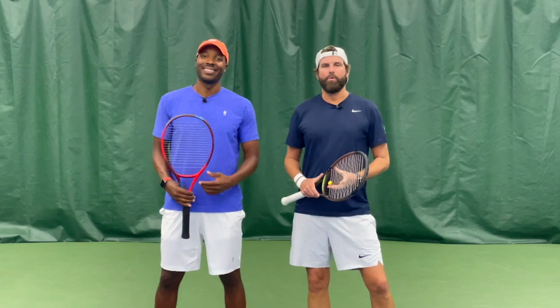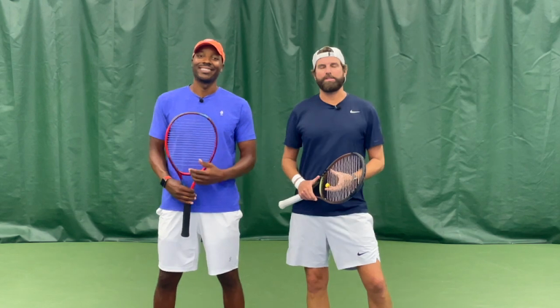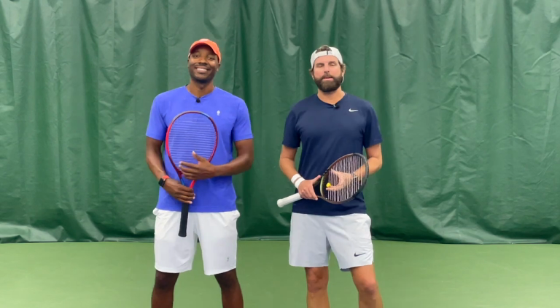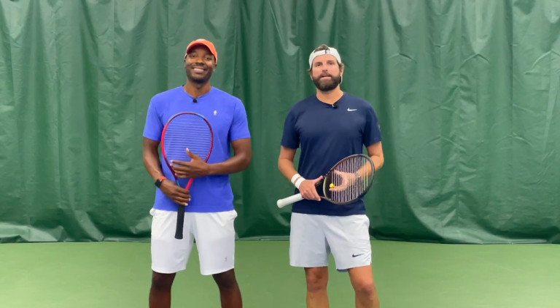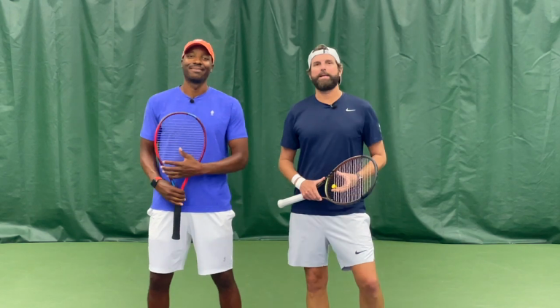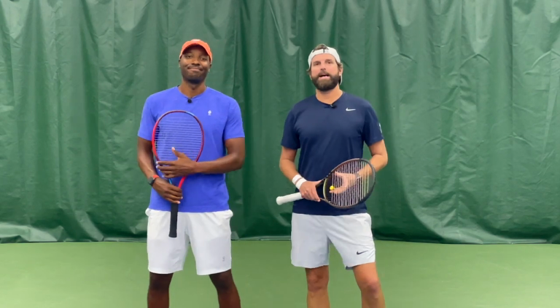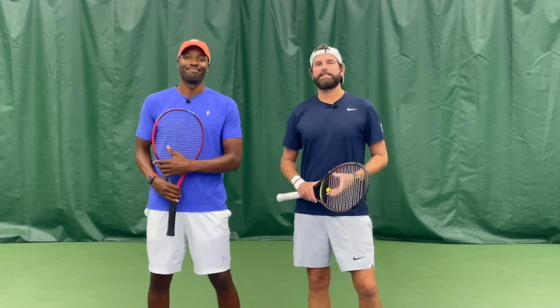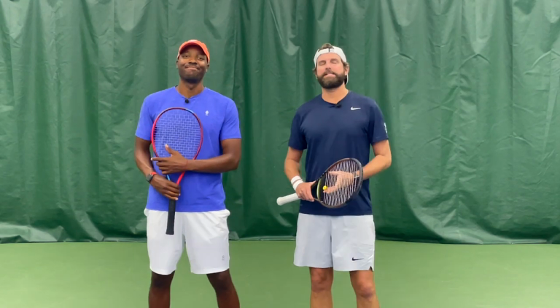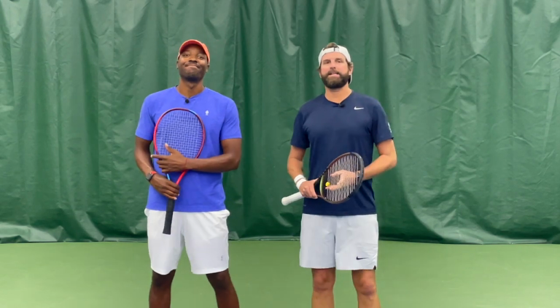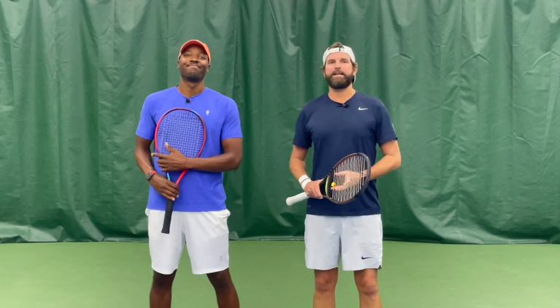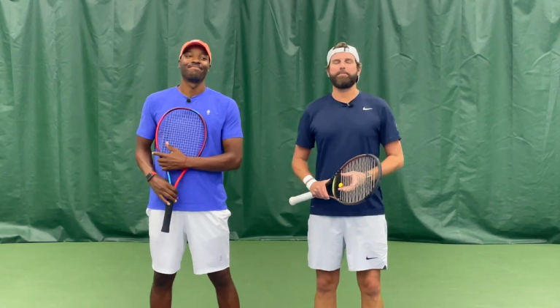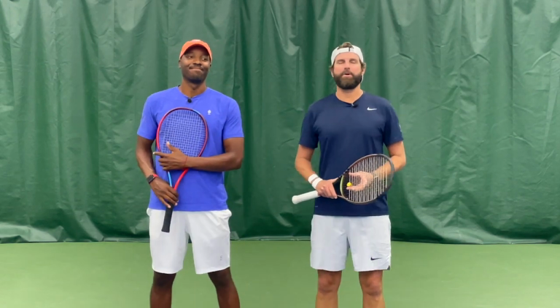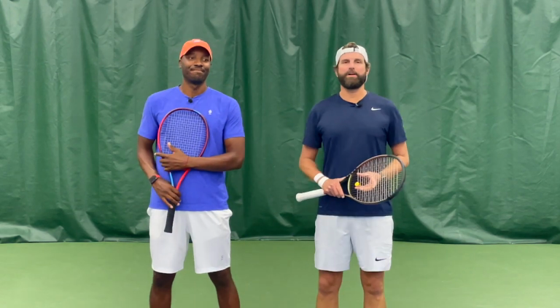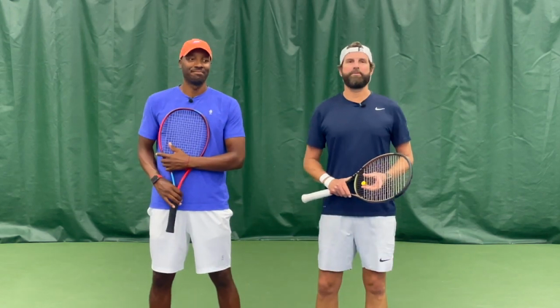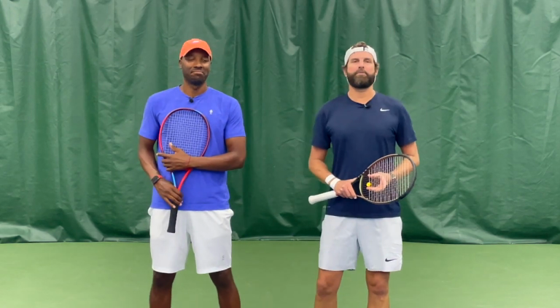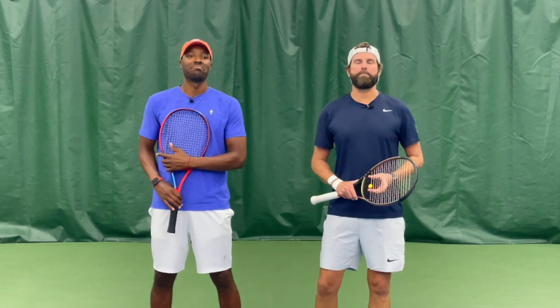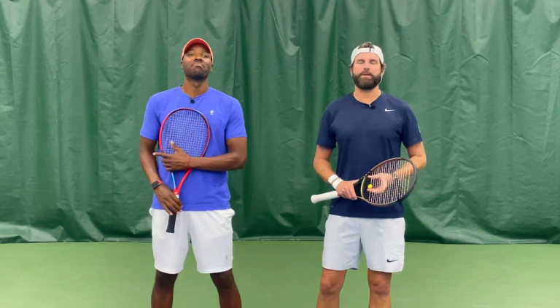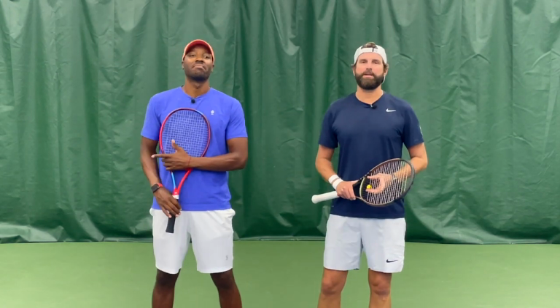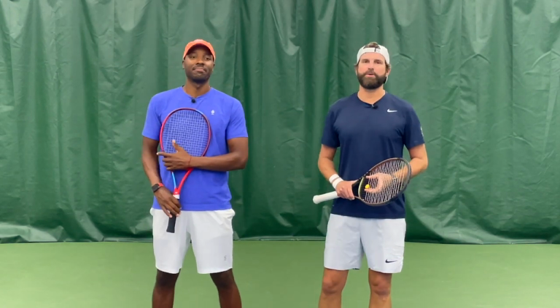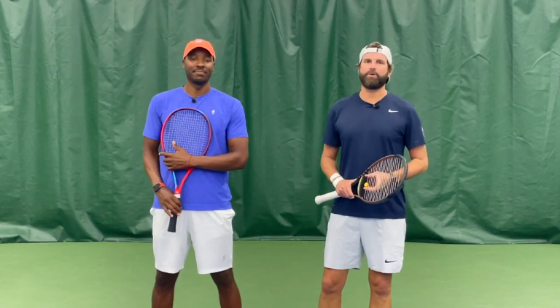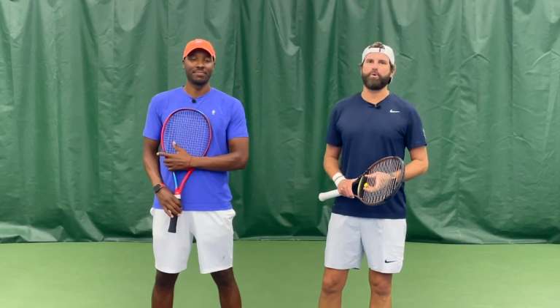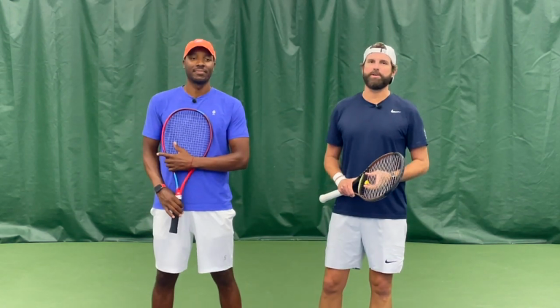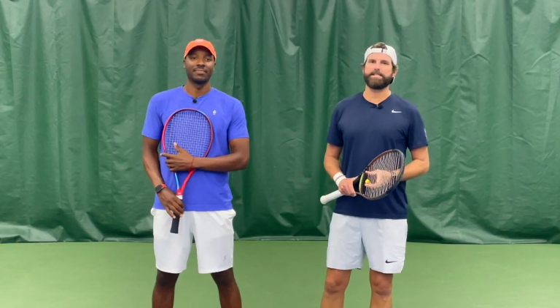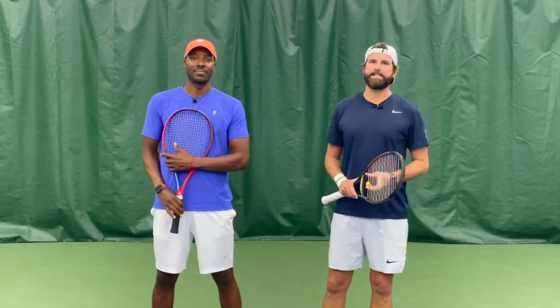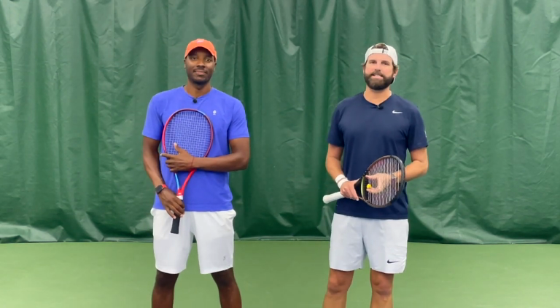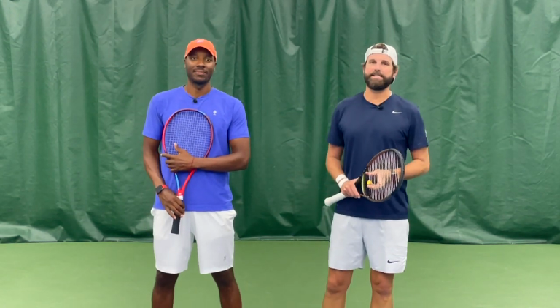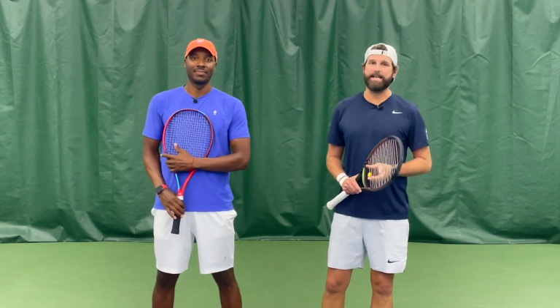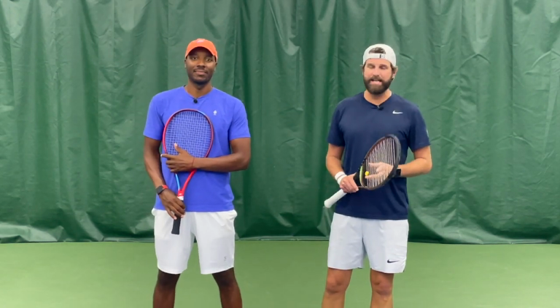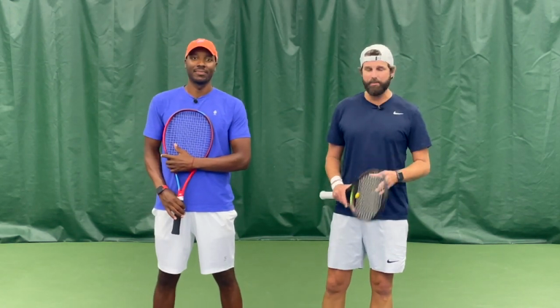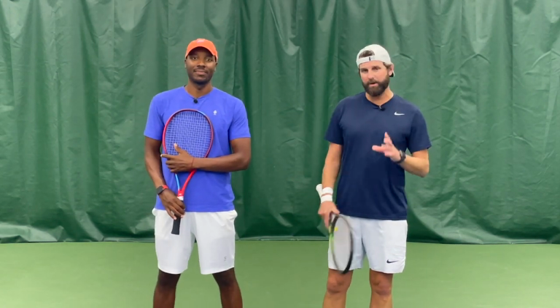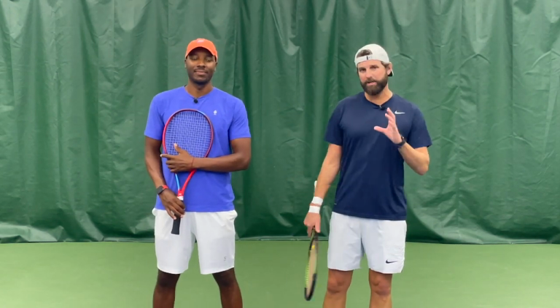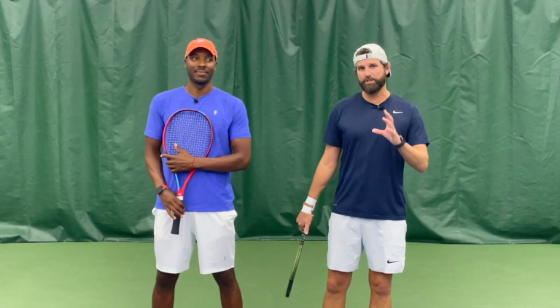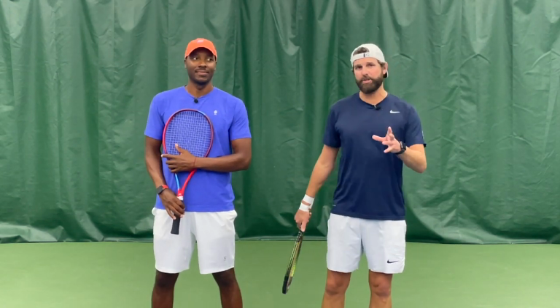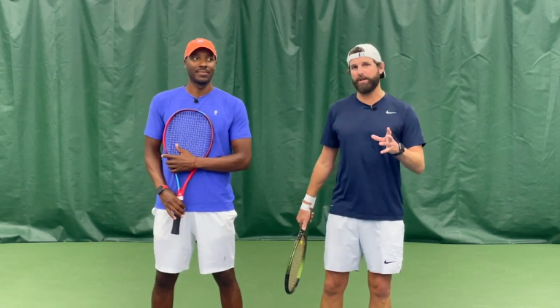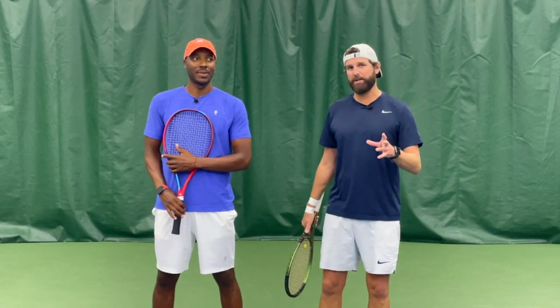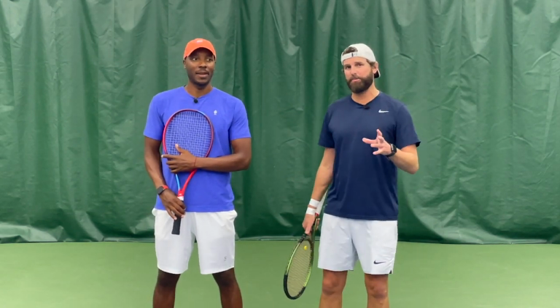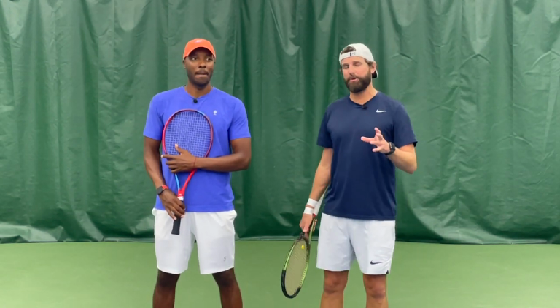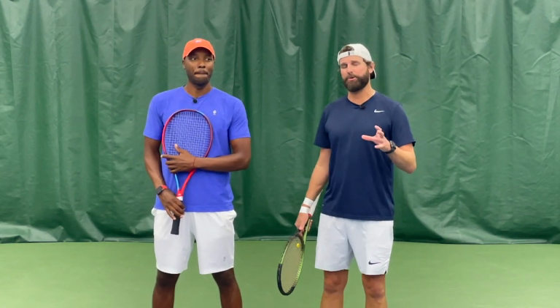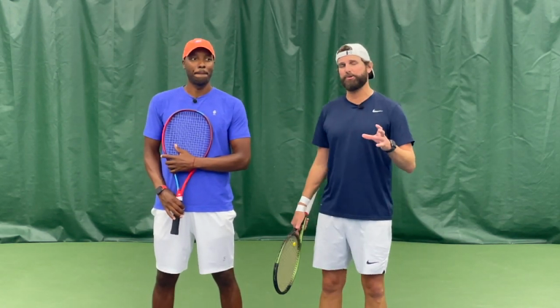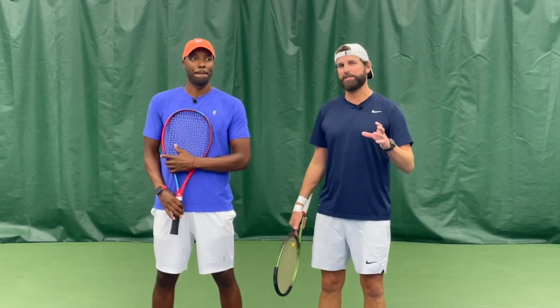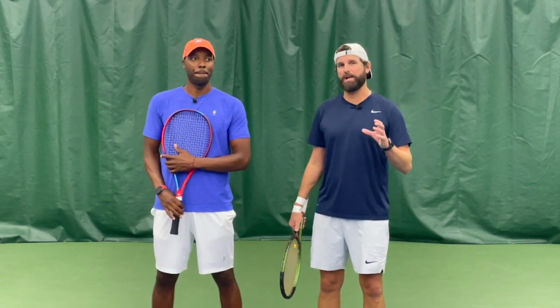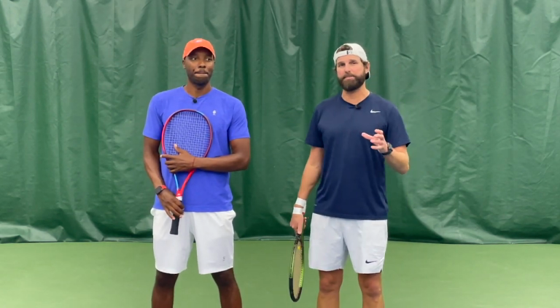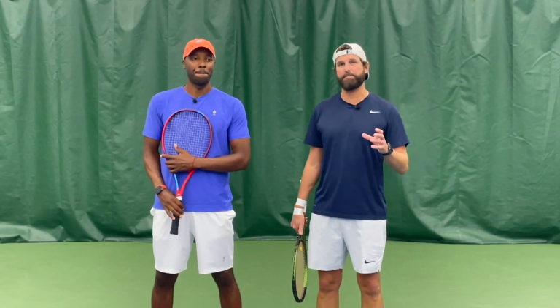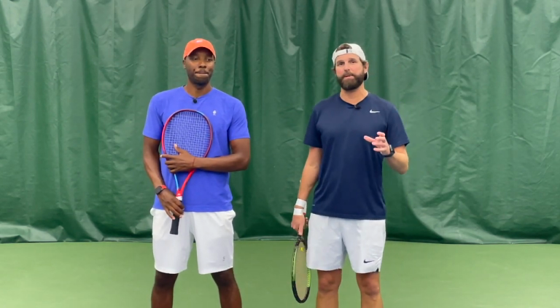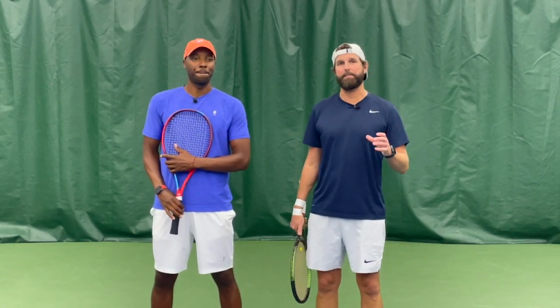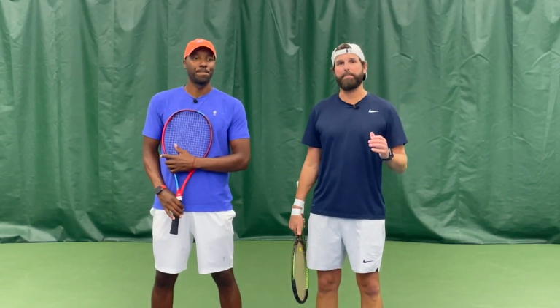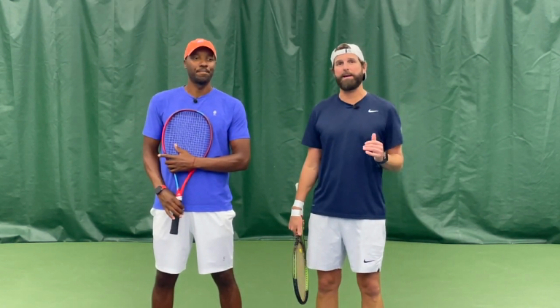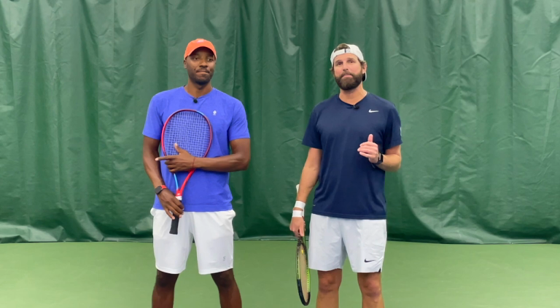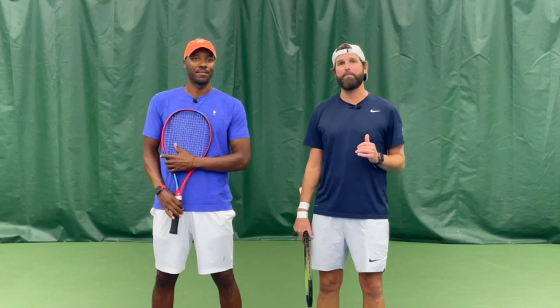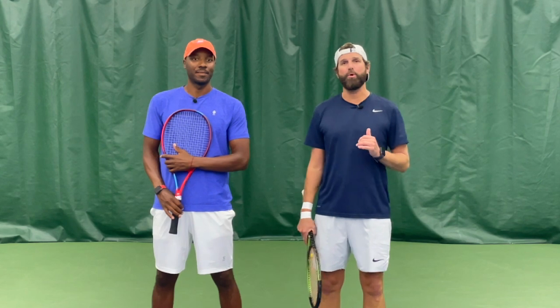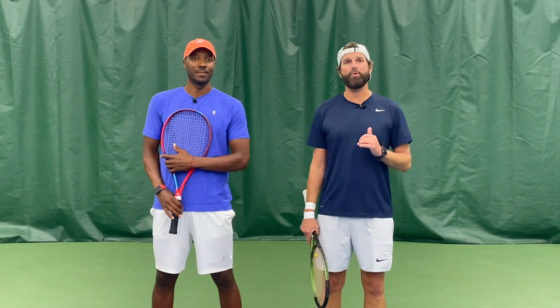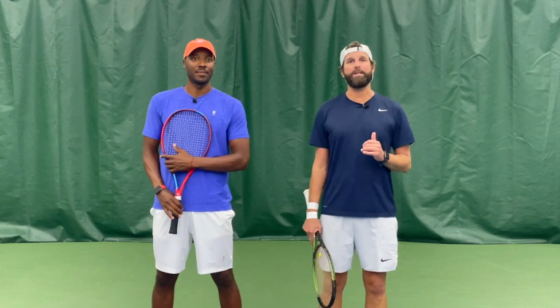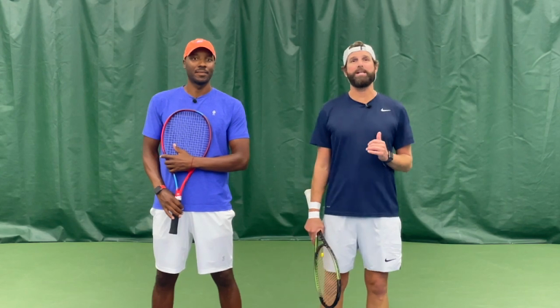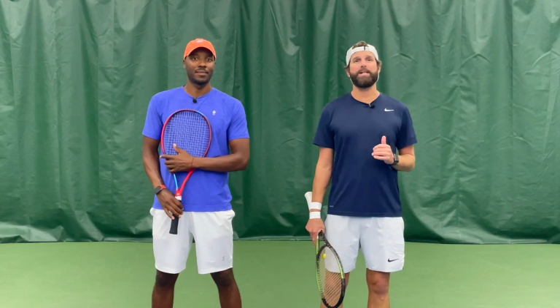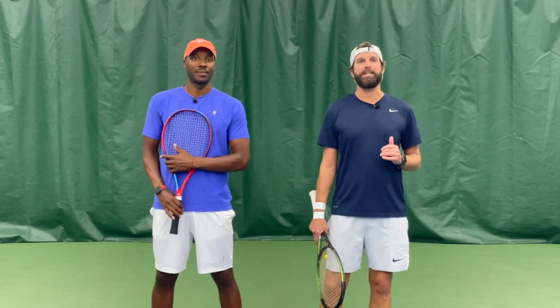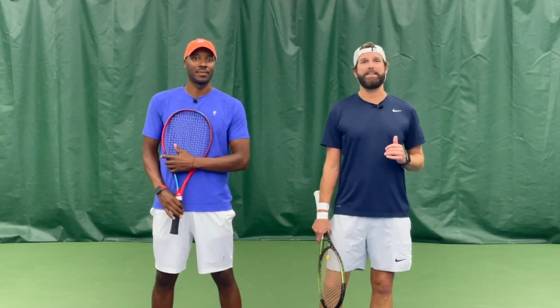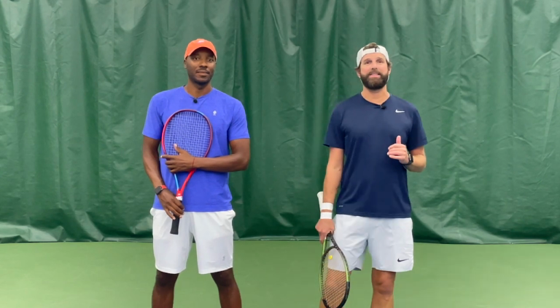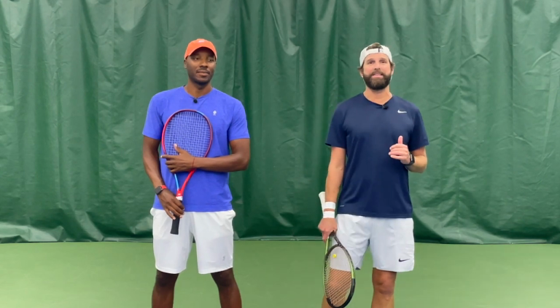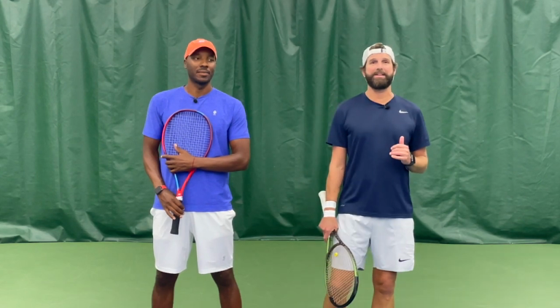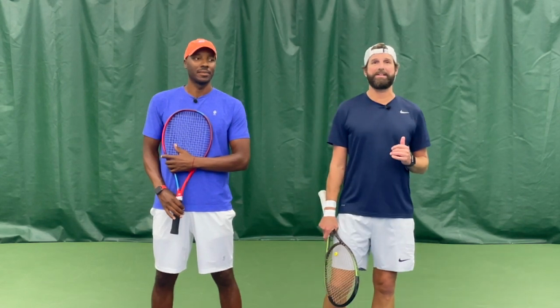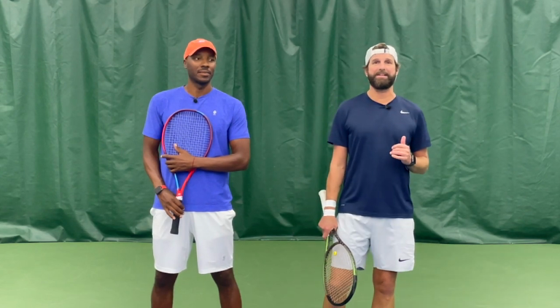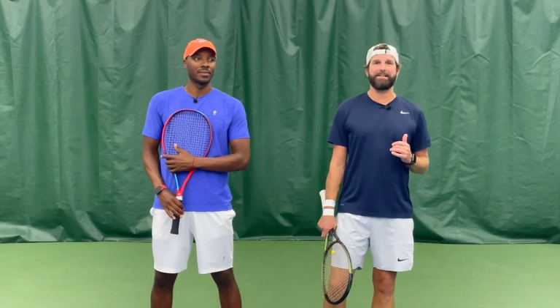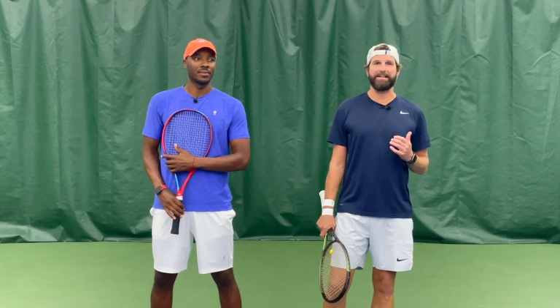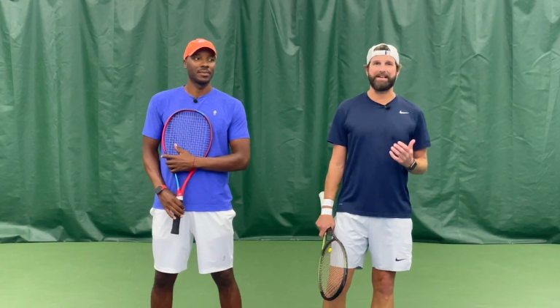What's happening guys? It's Nate and Martin from Play Your Court. Today we're going to show you how to produce topspin by molding the clay.